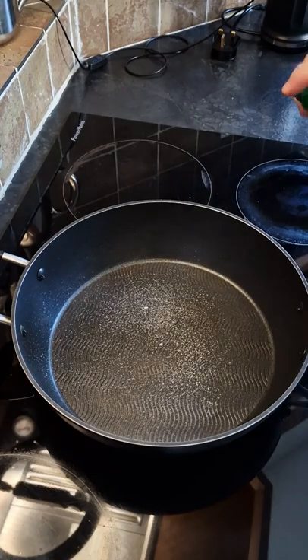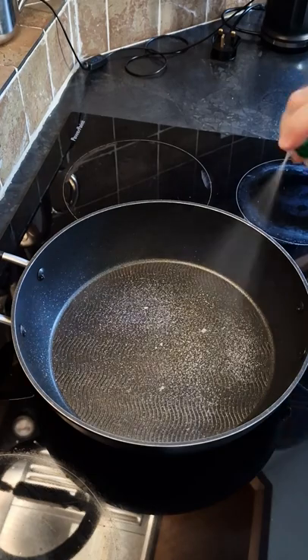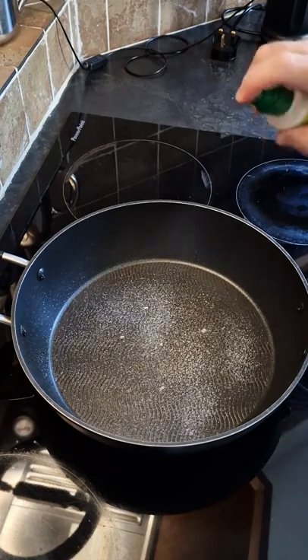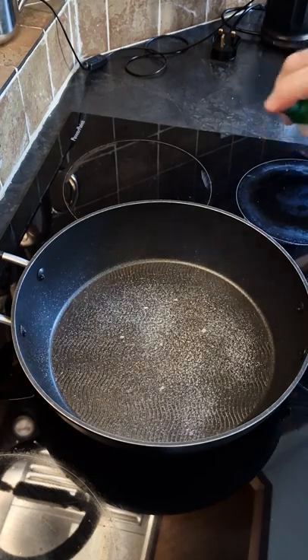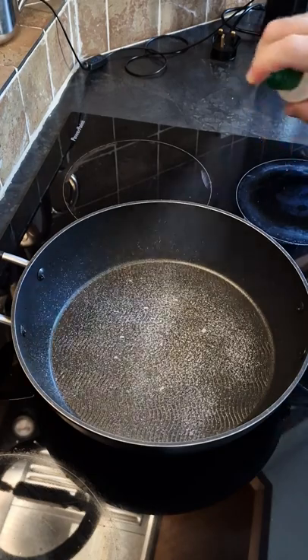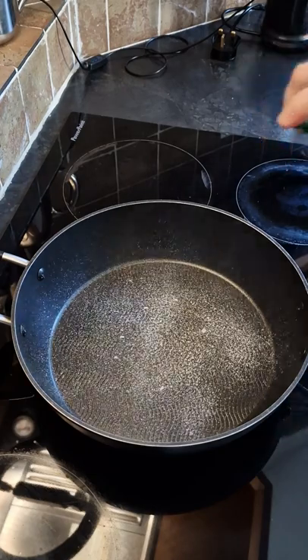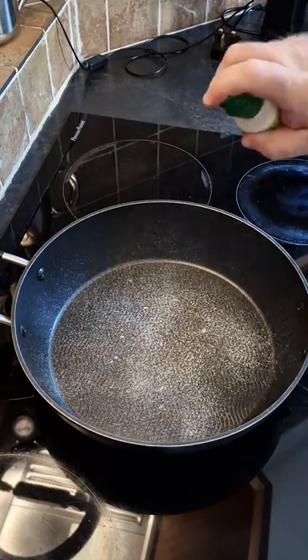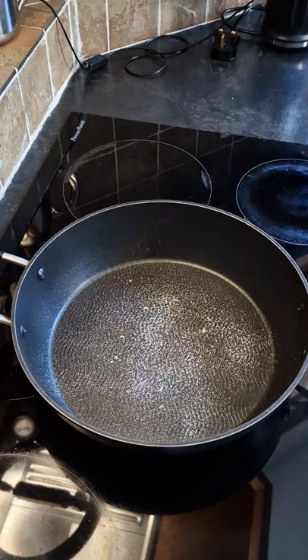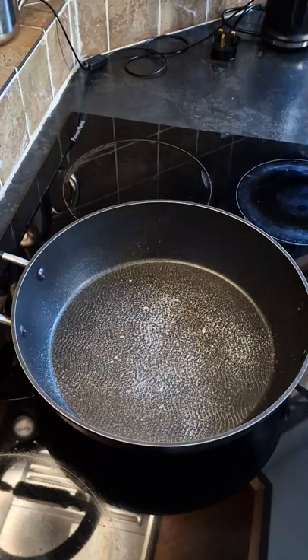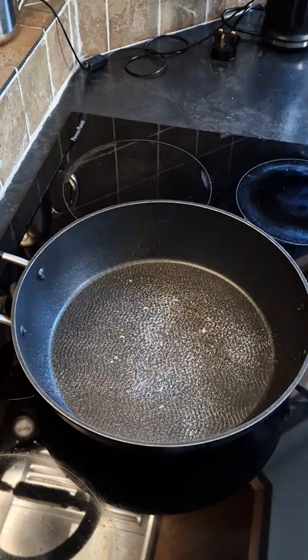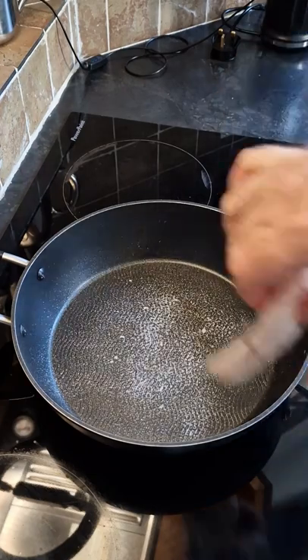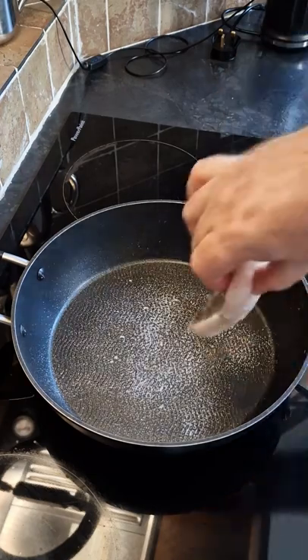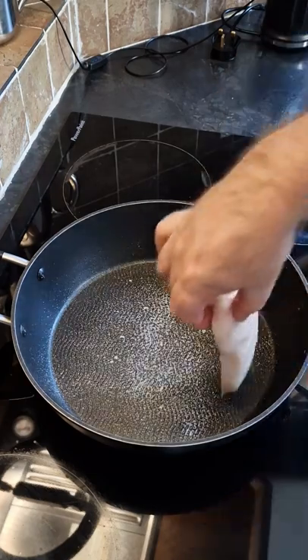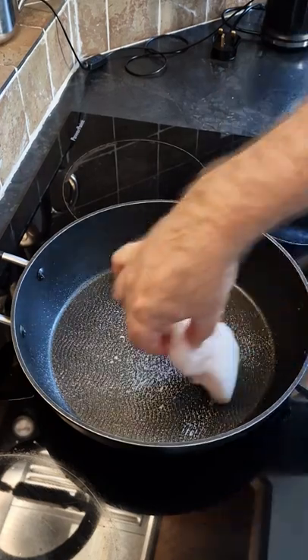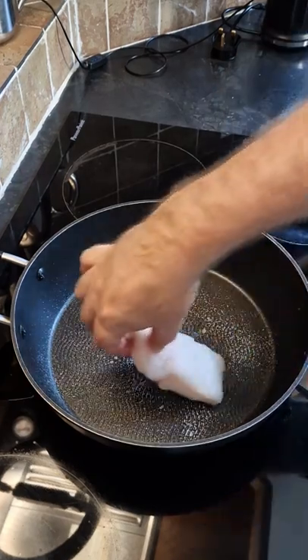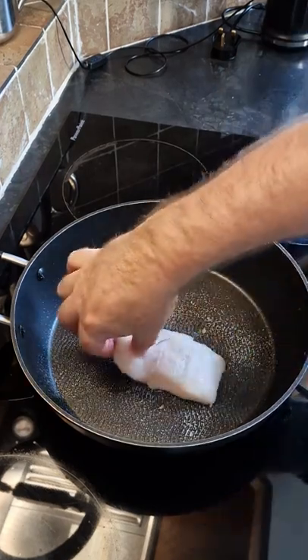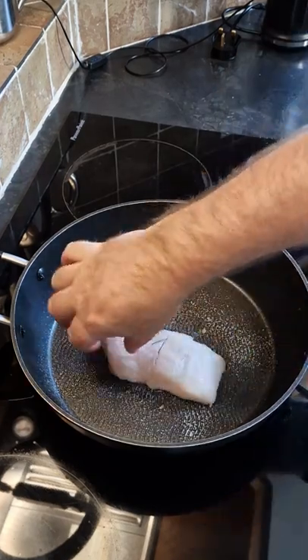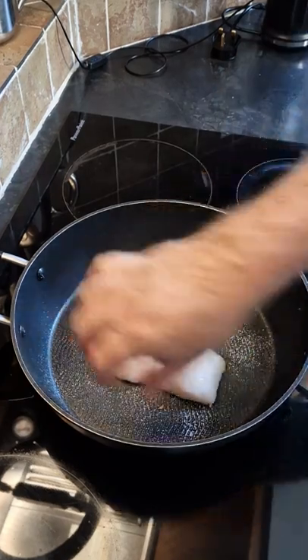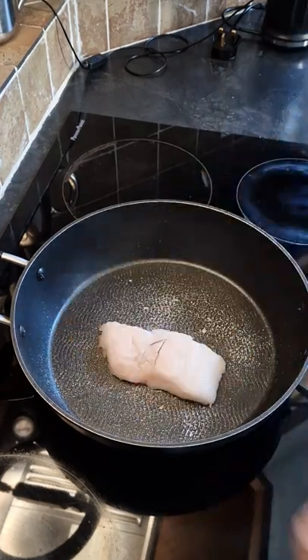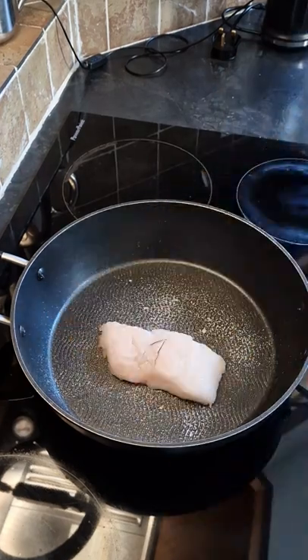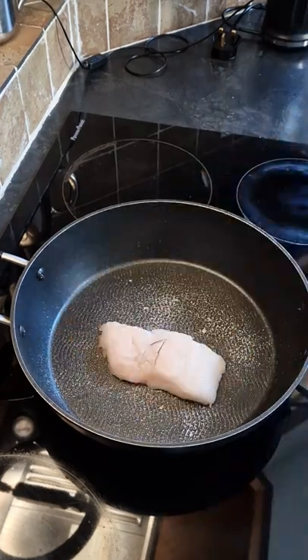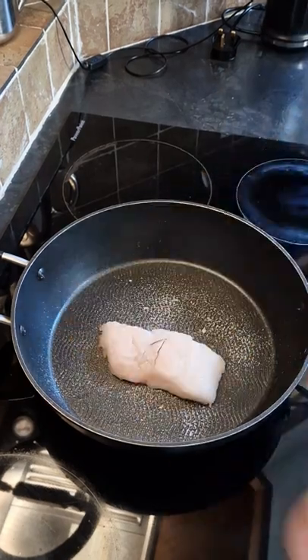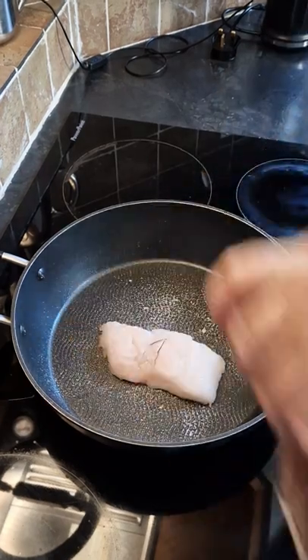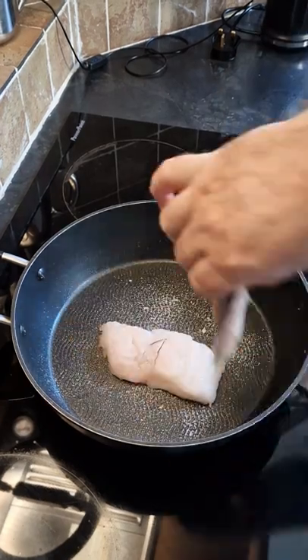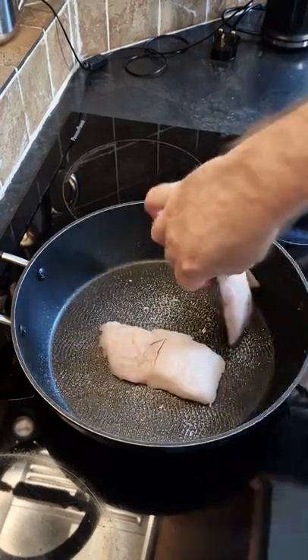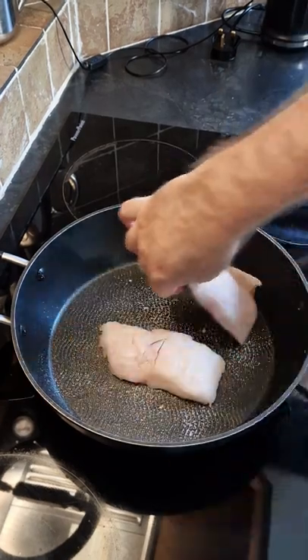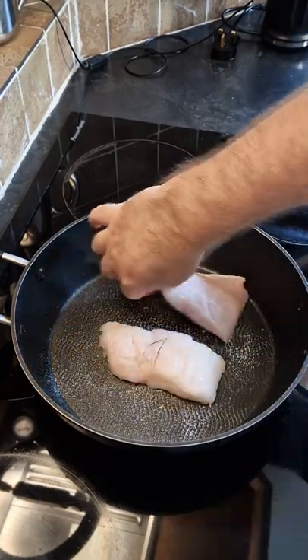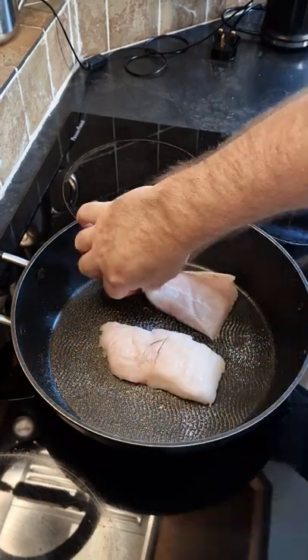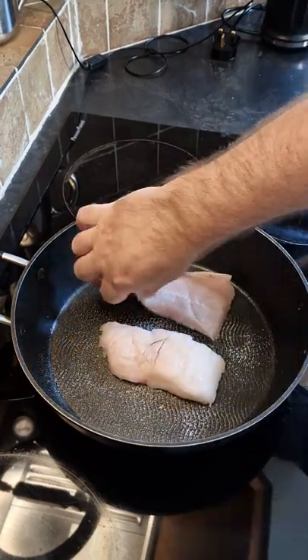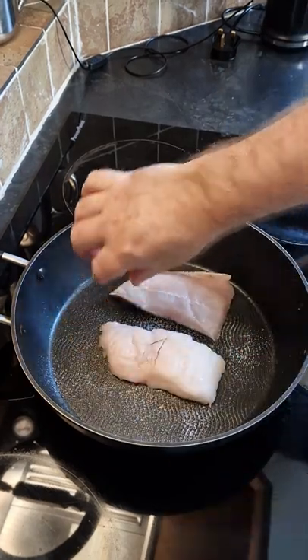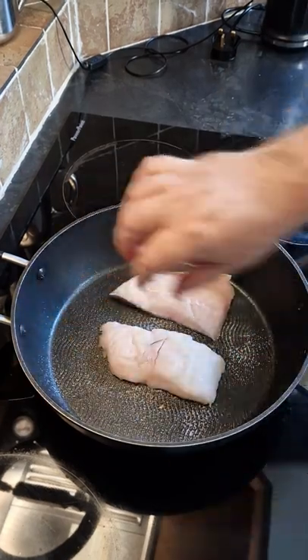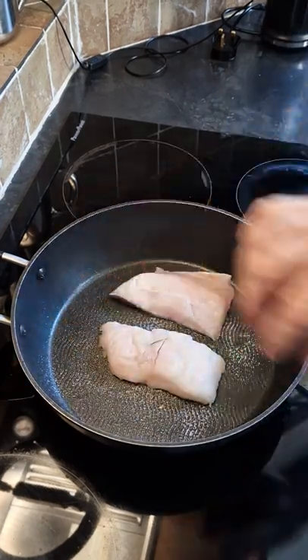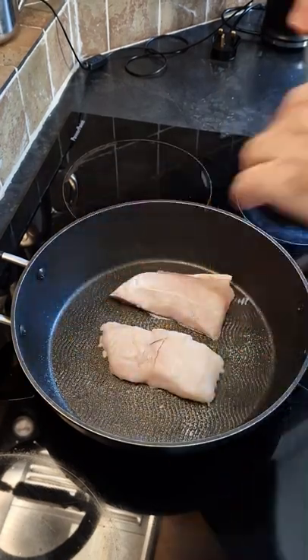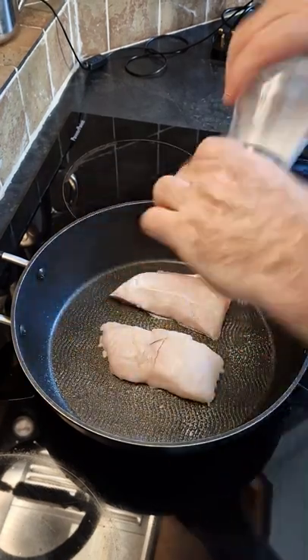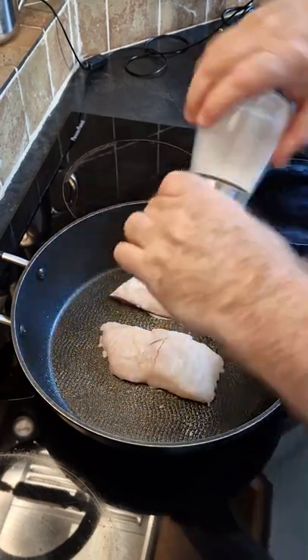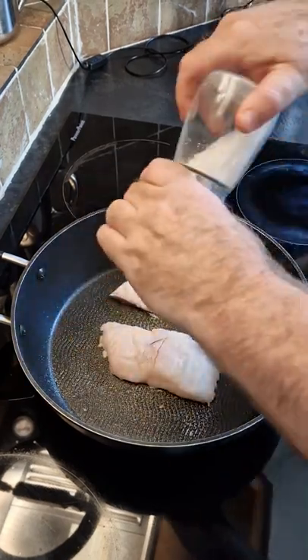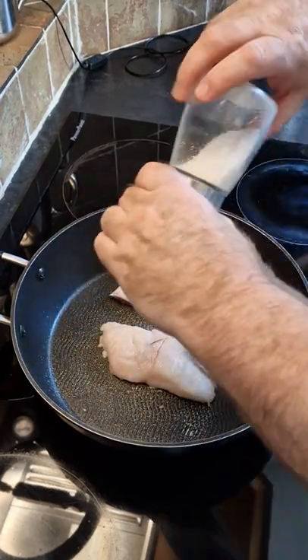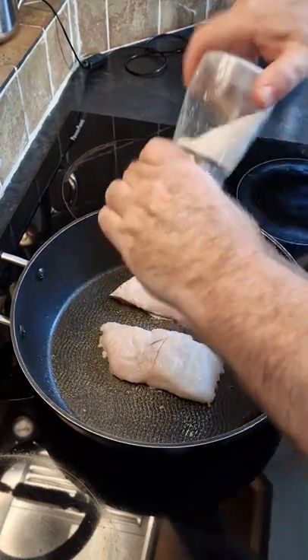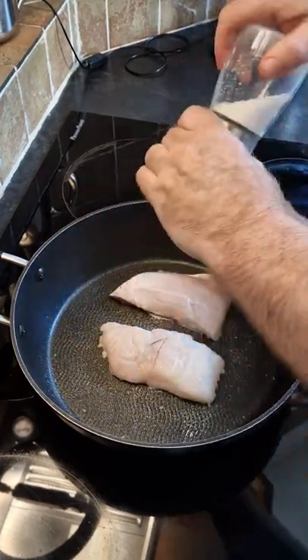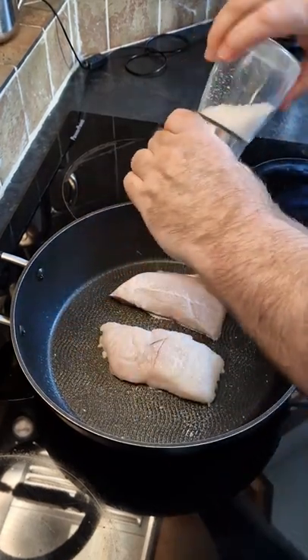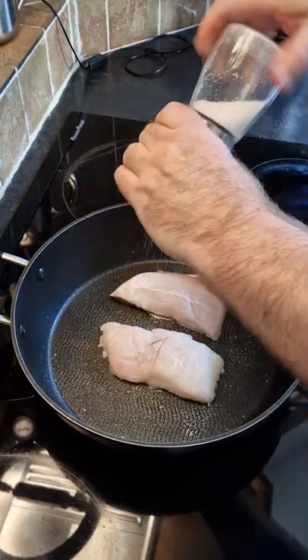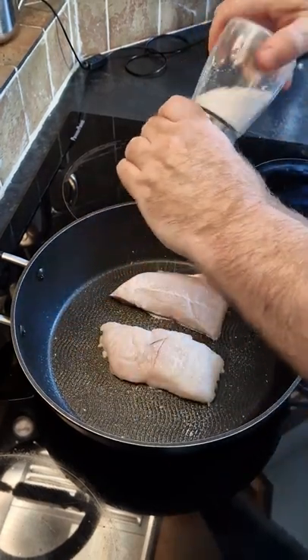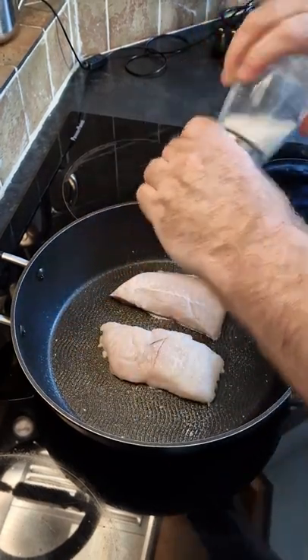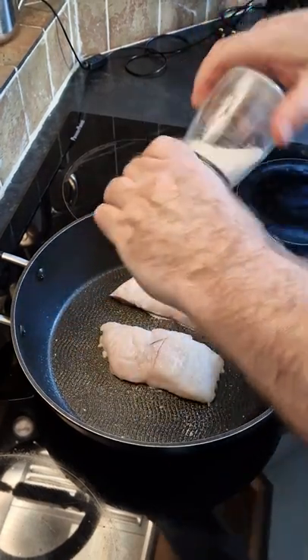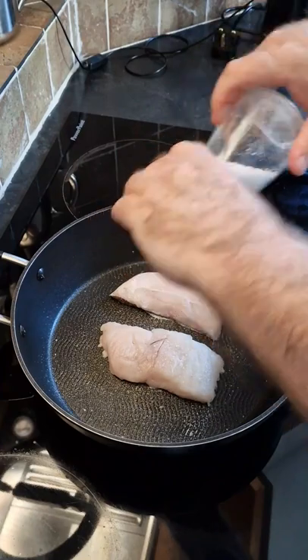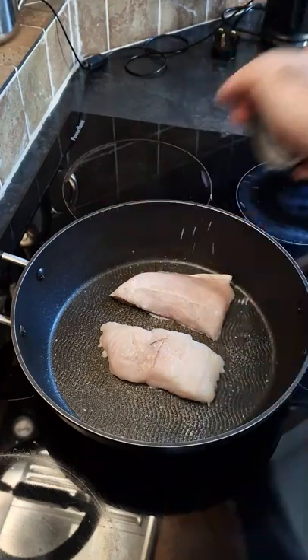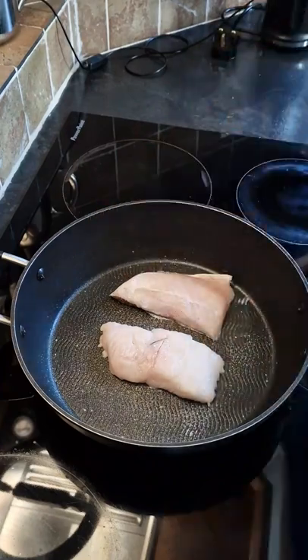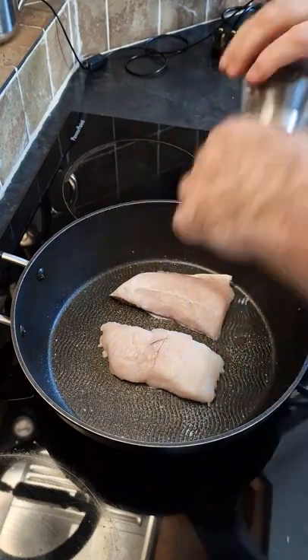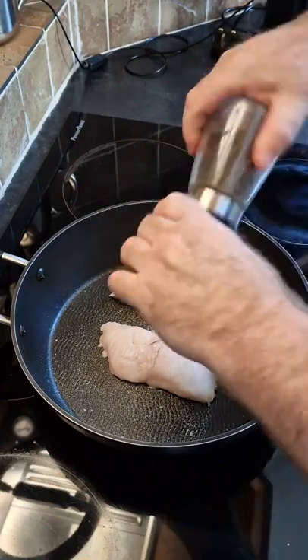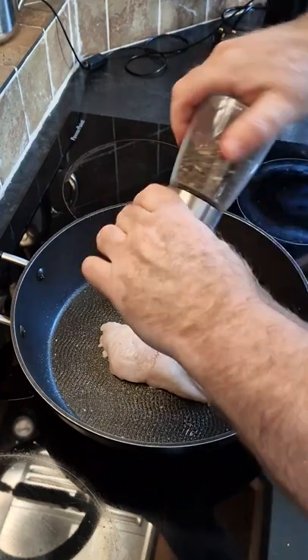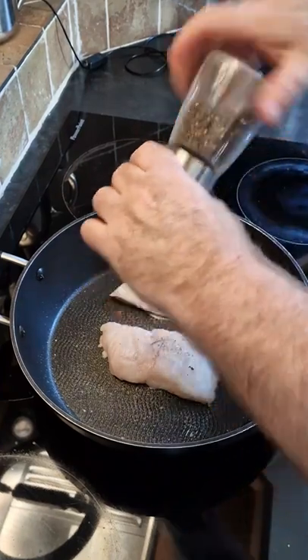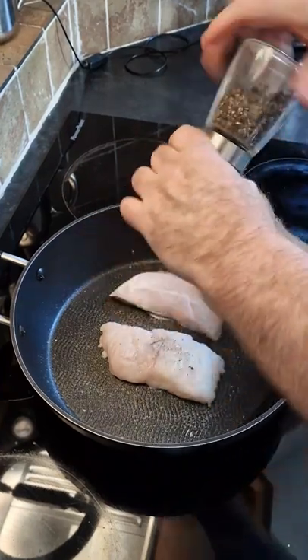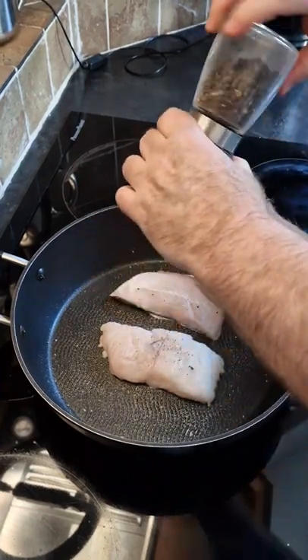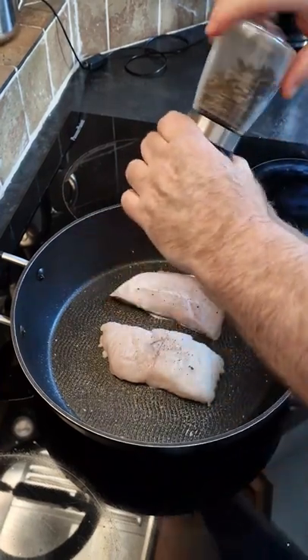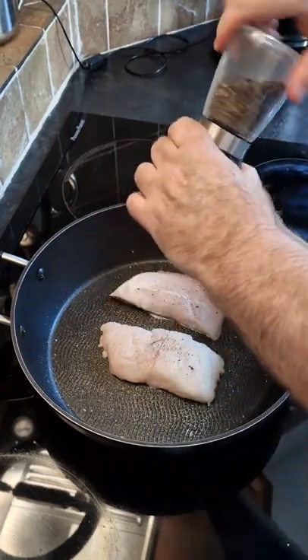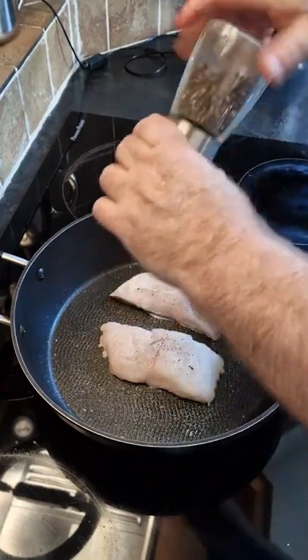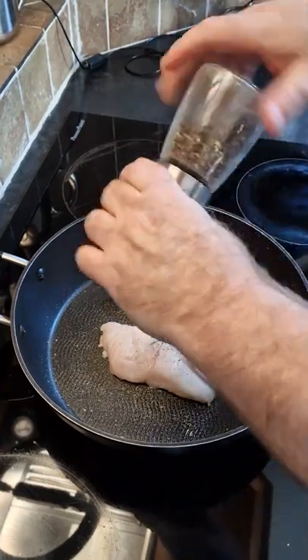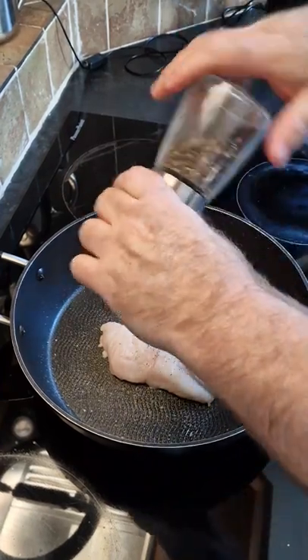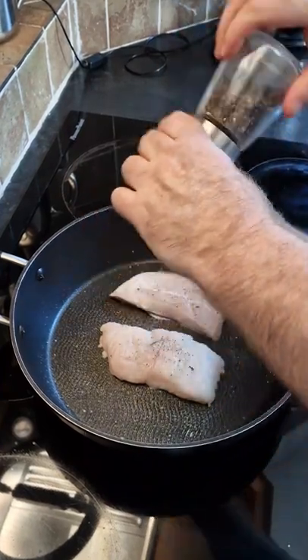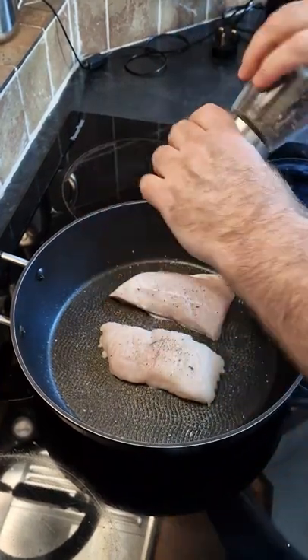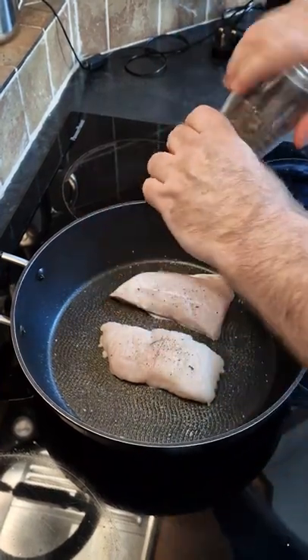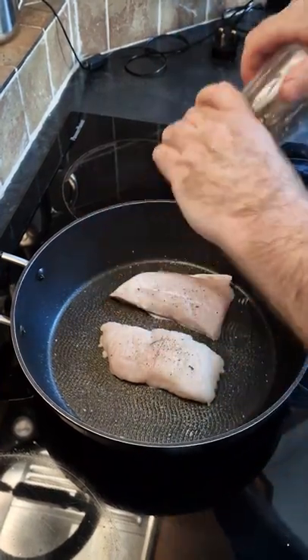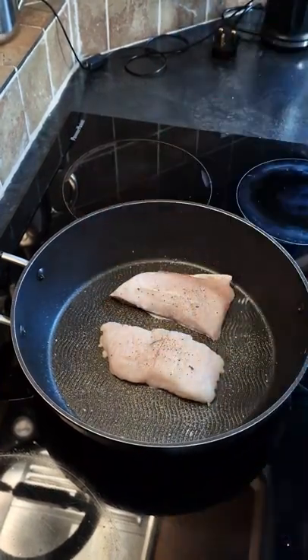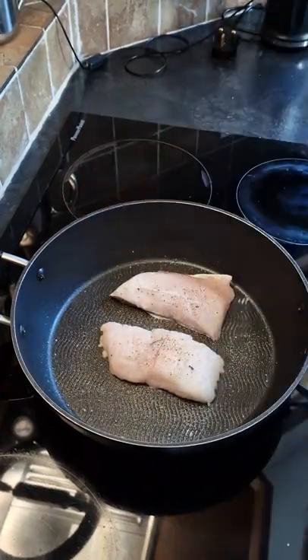Hi guys, we are going to make Tuscan hake. Take a frying pan and spray some low calorie cooking oil. Add your hake and season liberally with some salt and some black pepper.